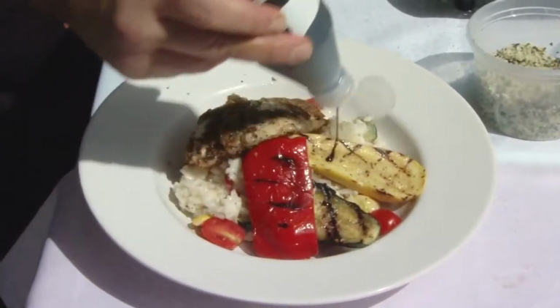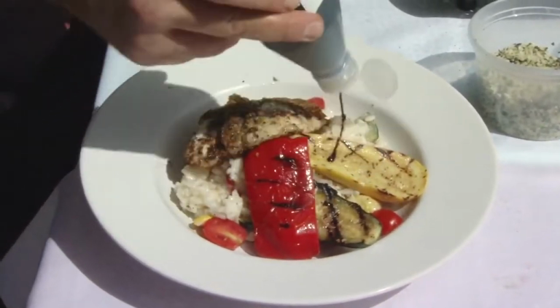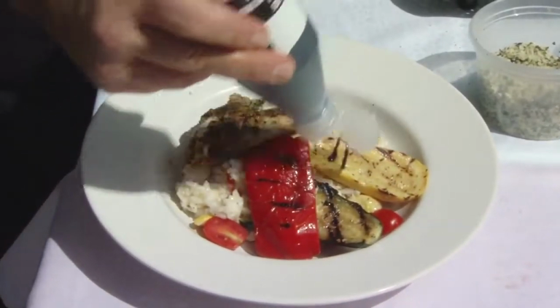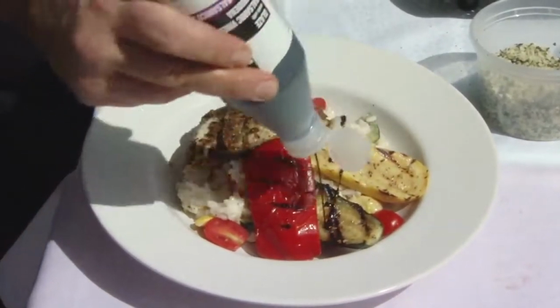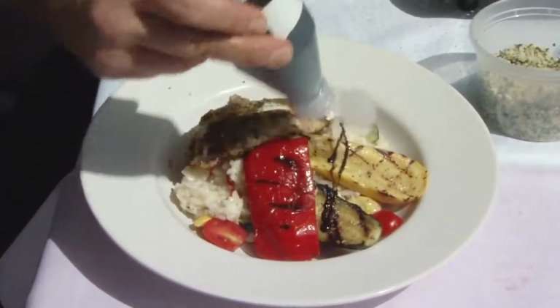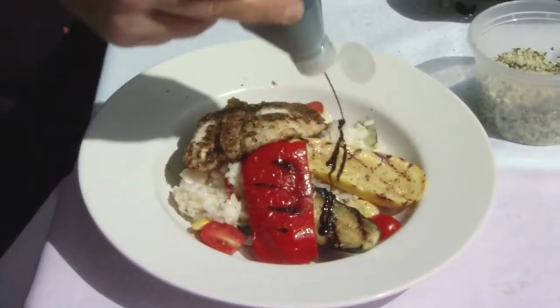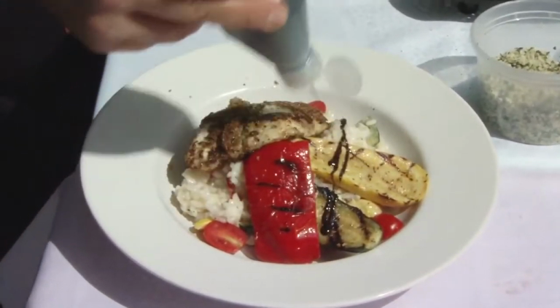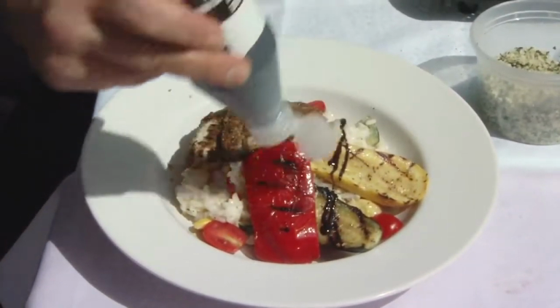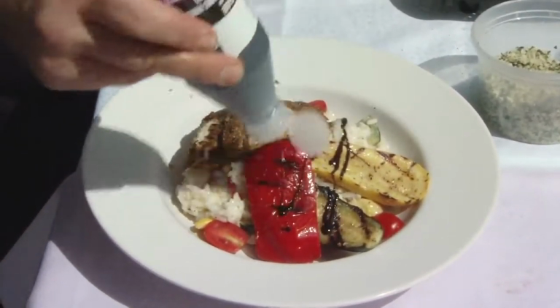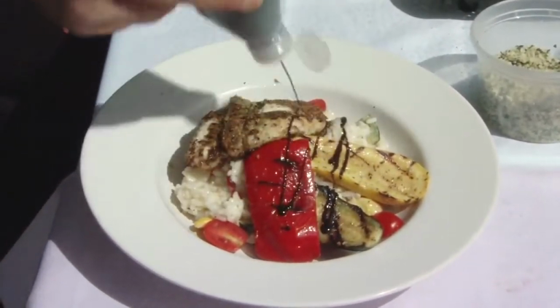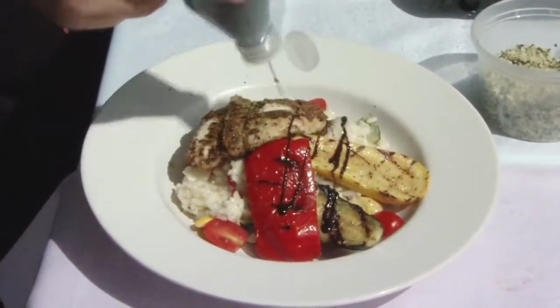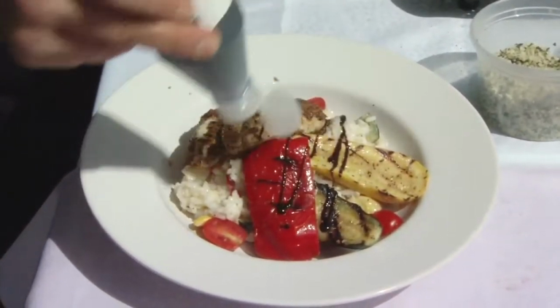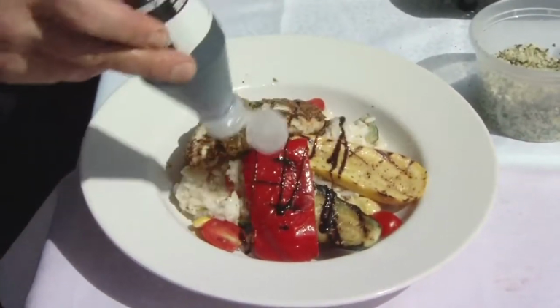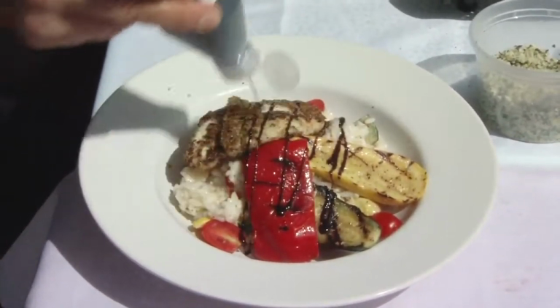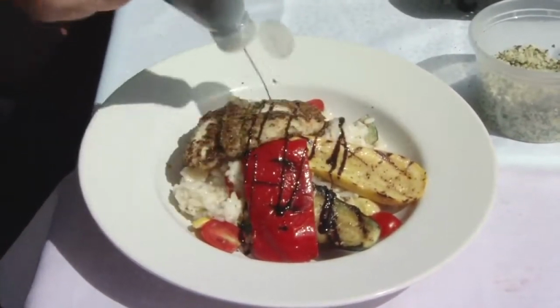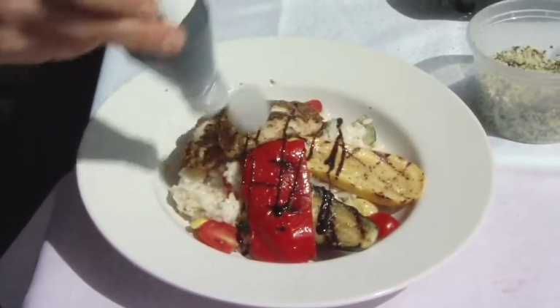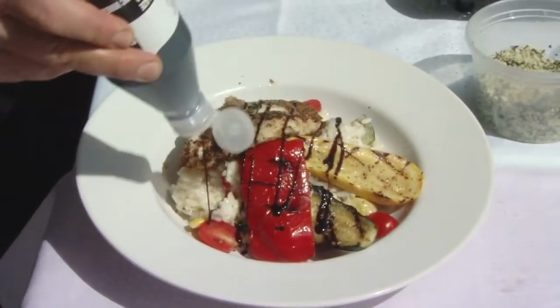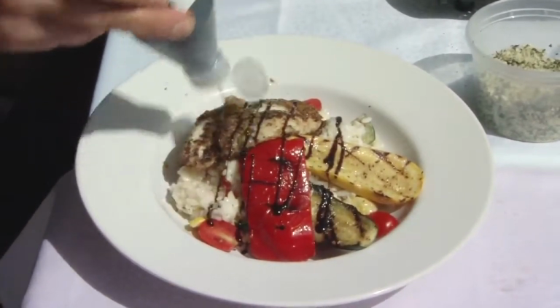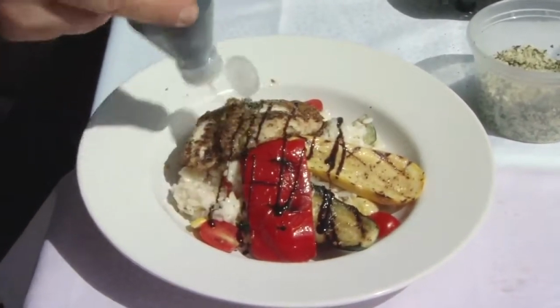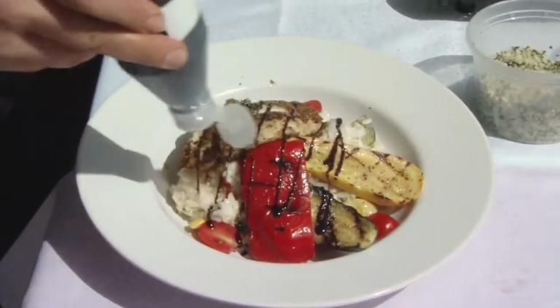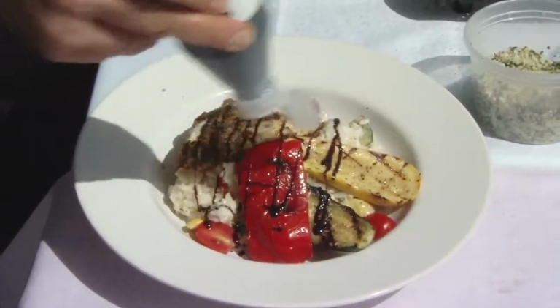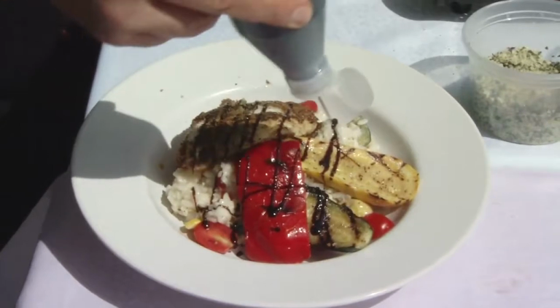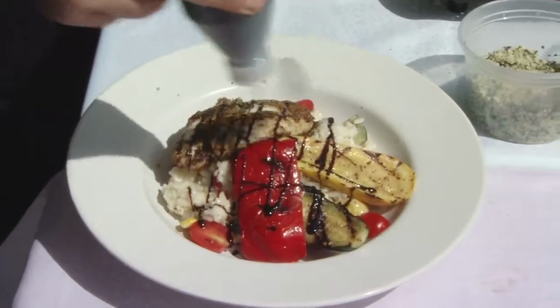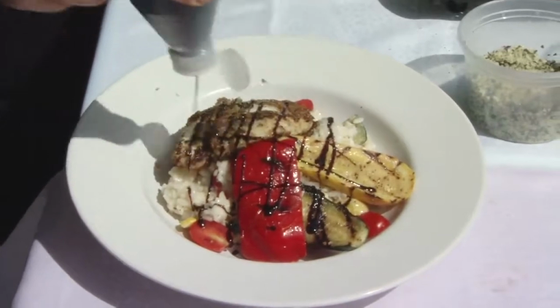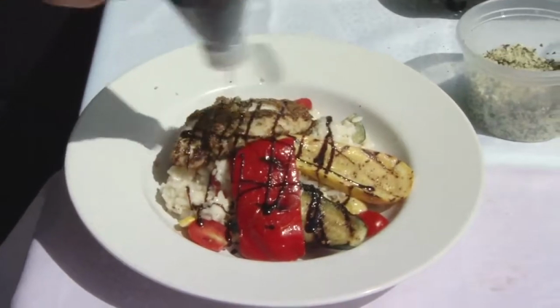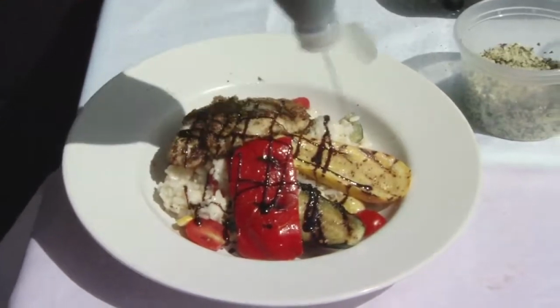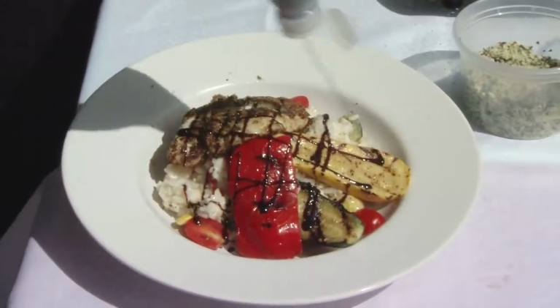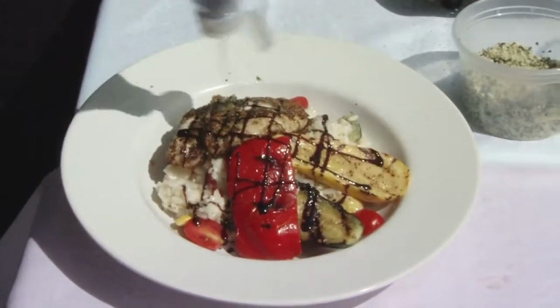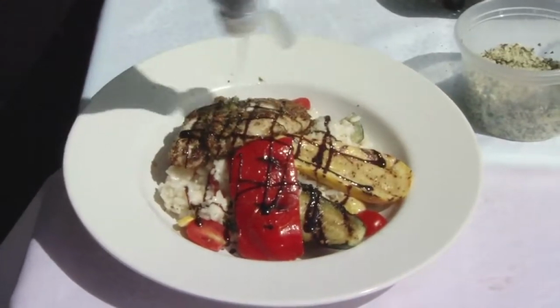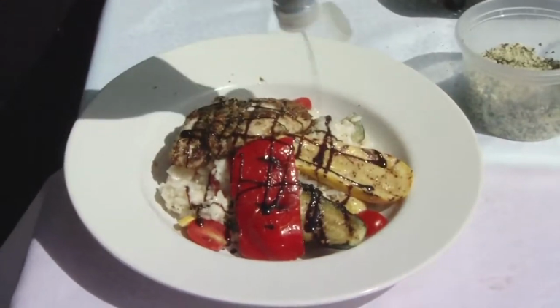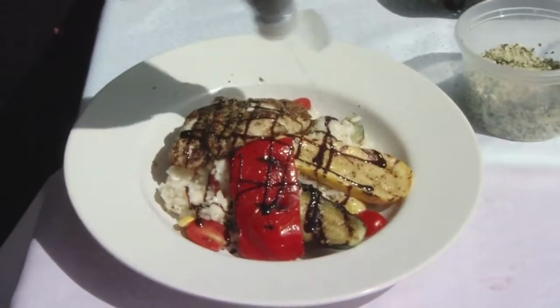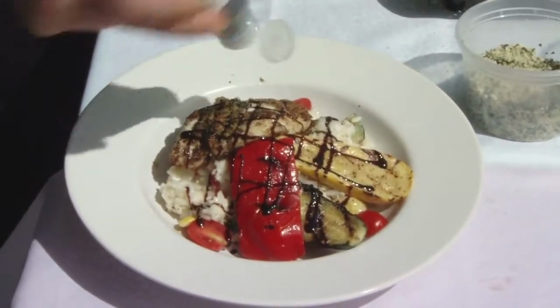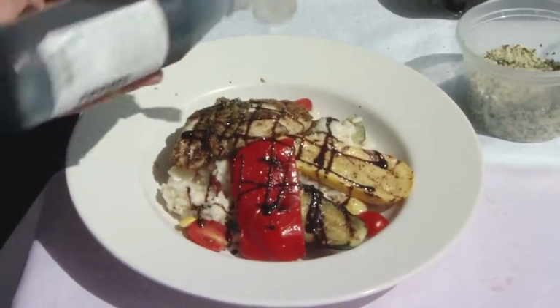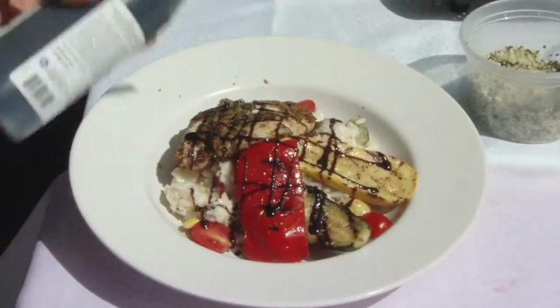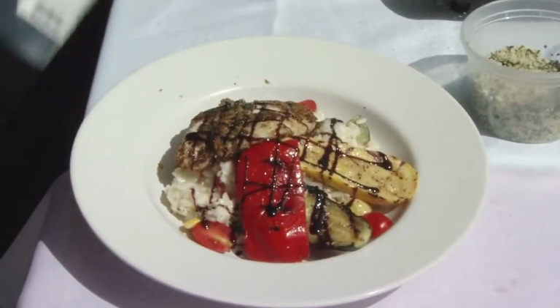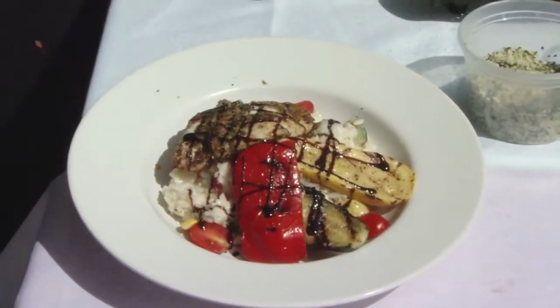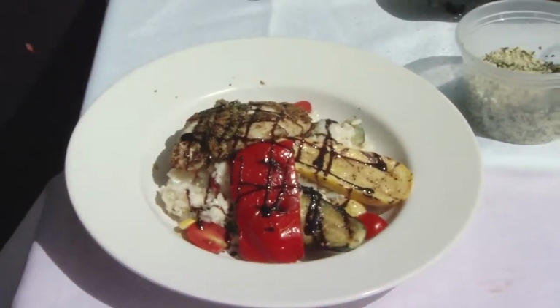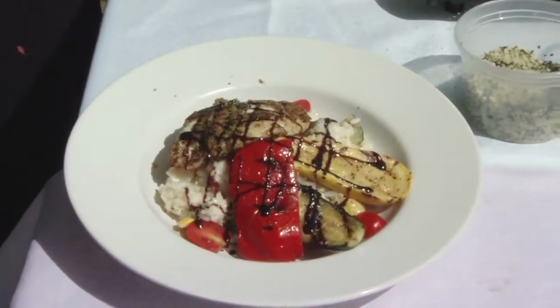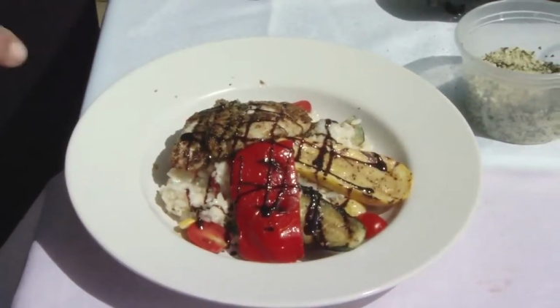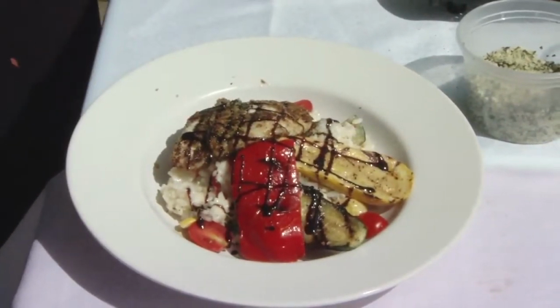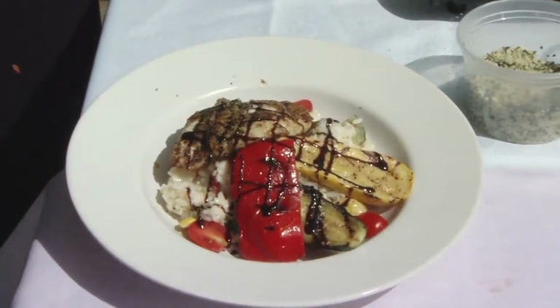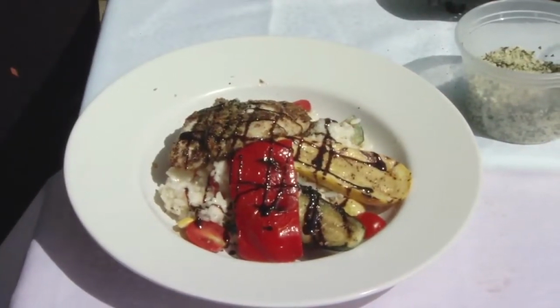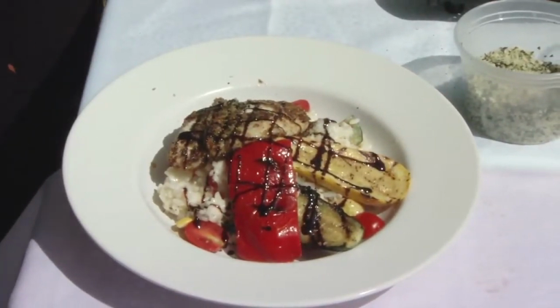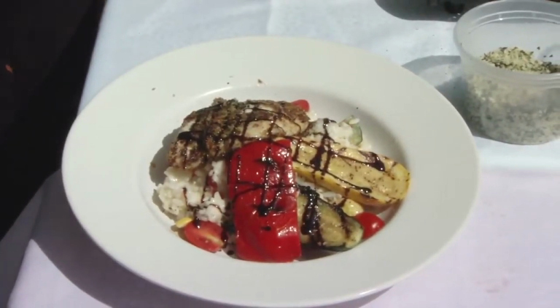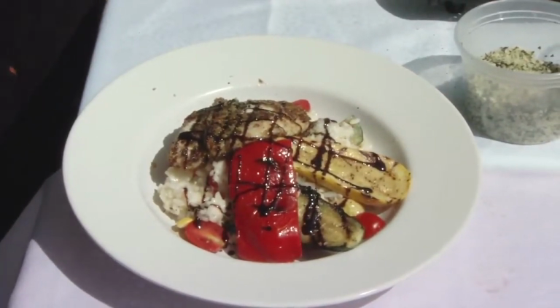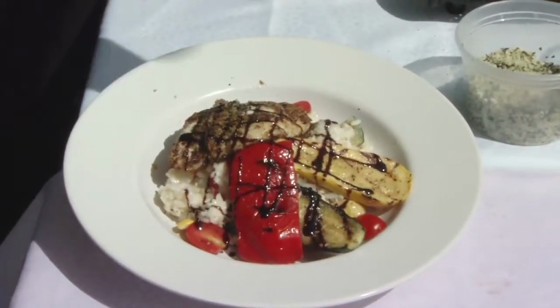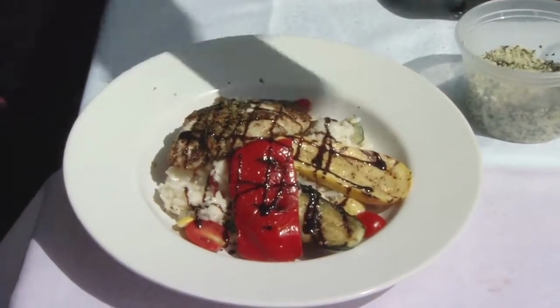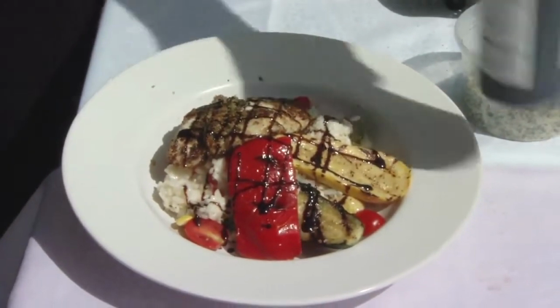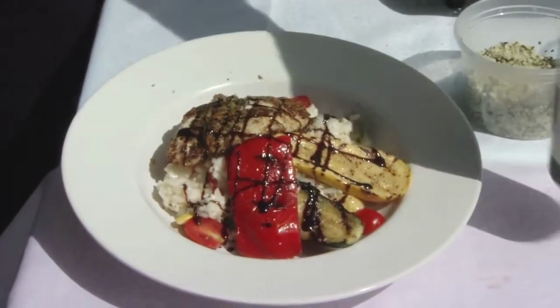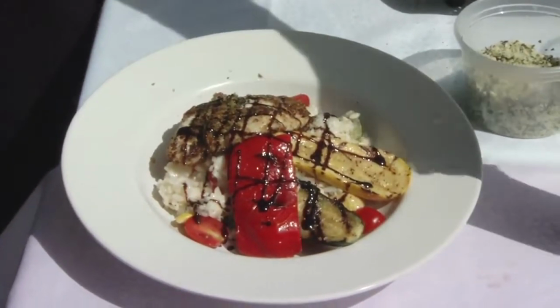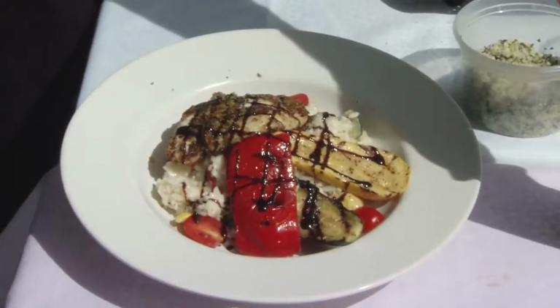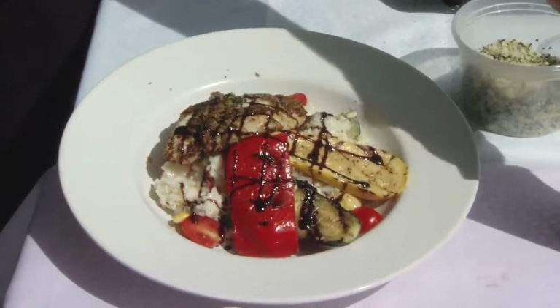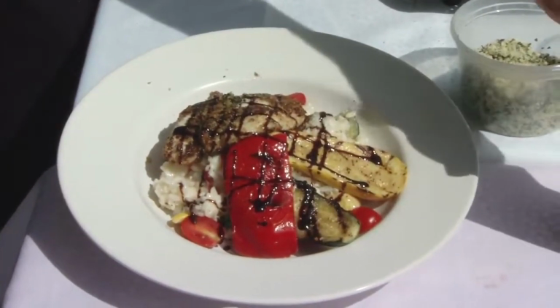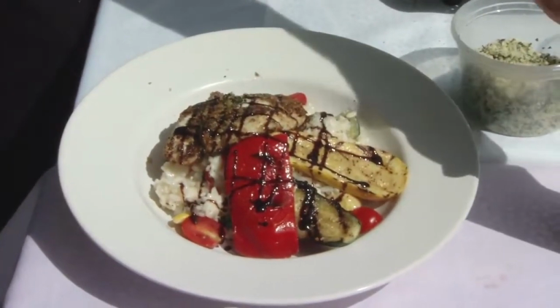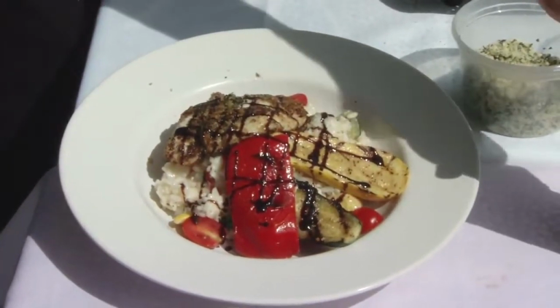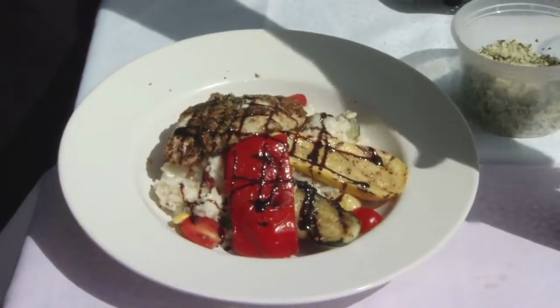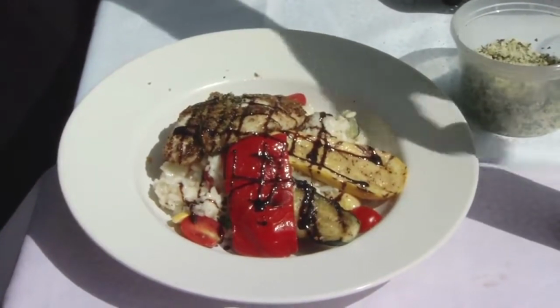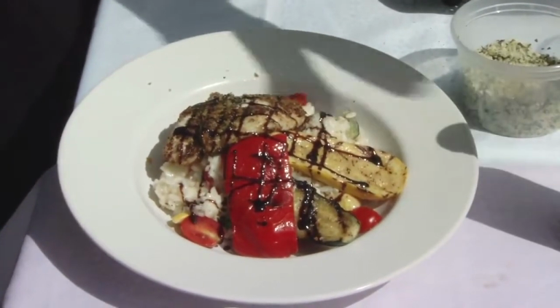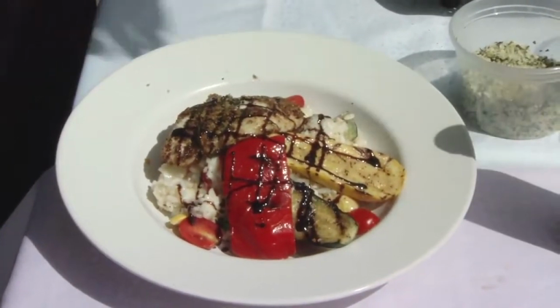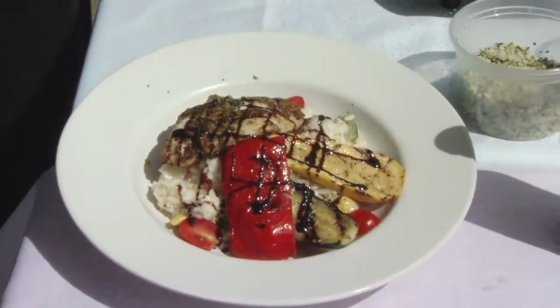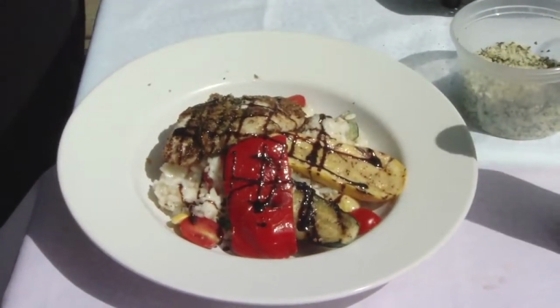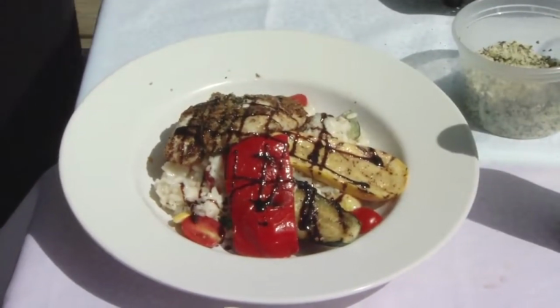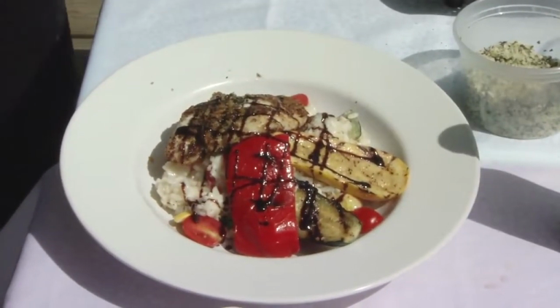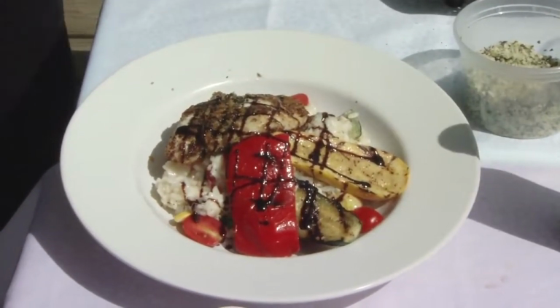You chefs come up with all these nifty little tricks. Not only does it make it look good, it makes it taste good — and that's what we're shooting for mostly.